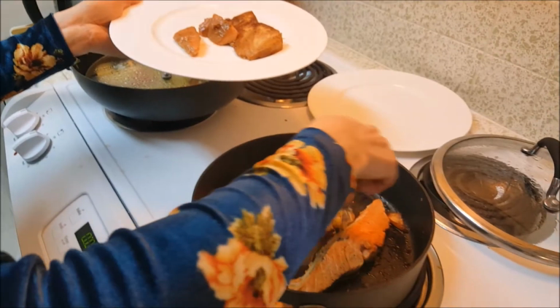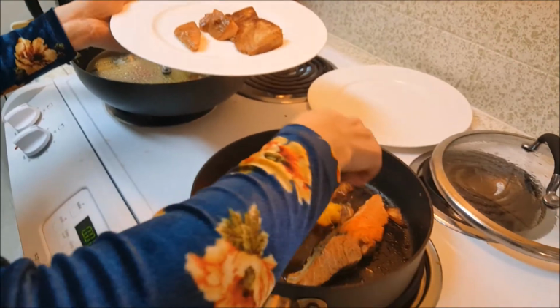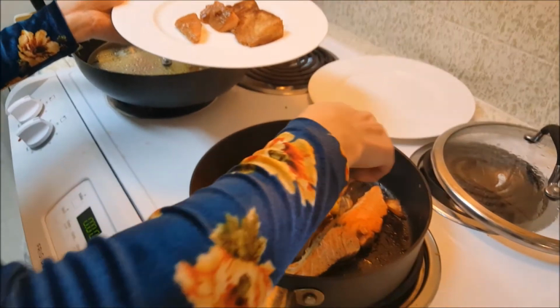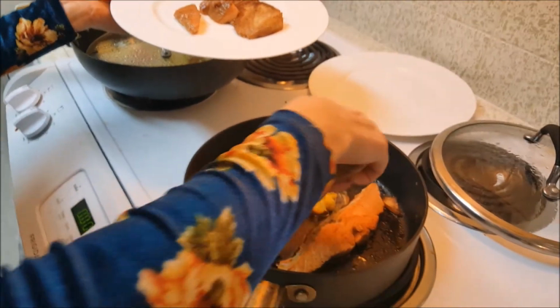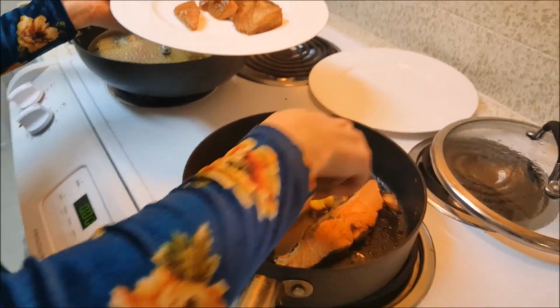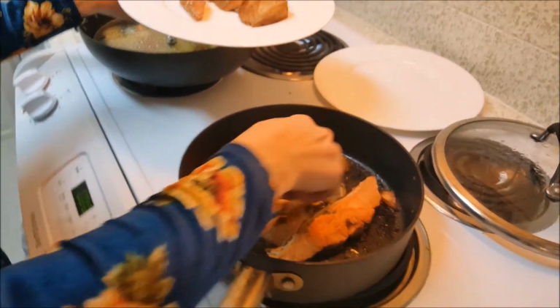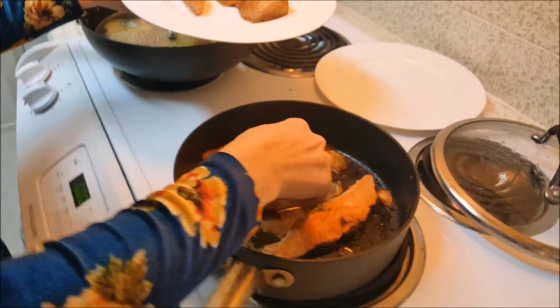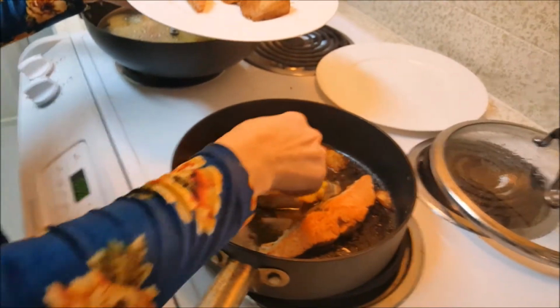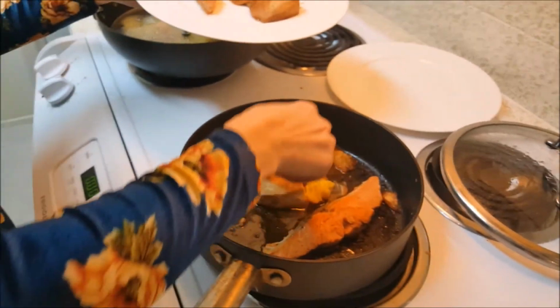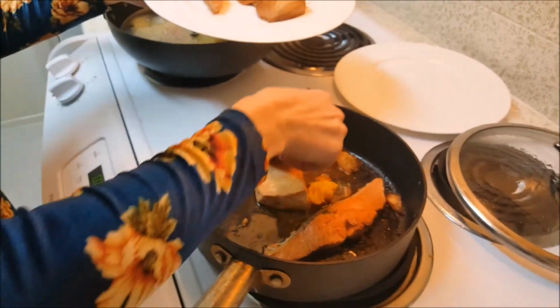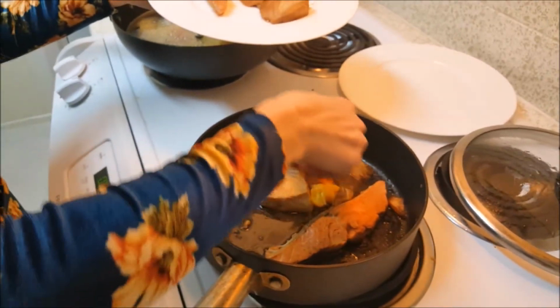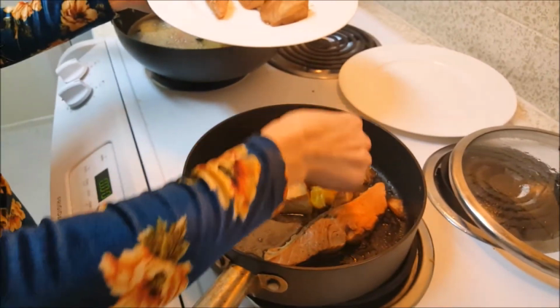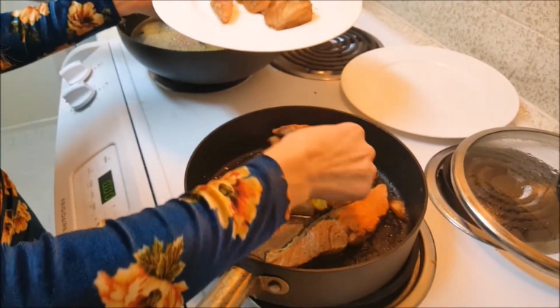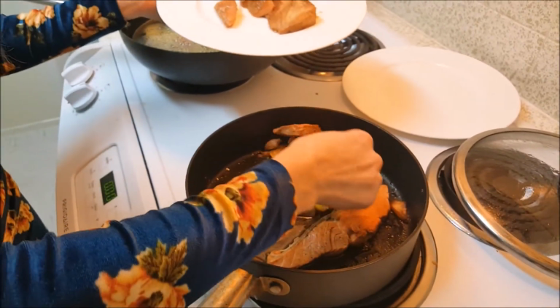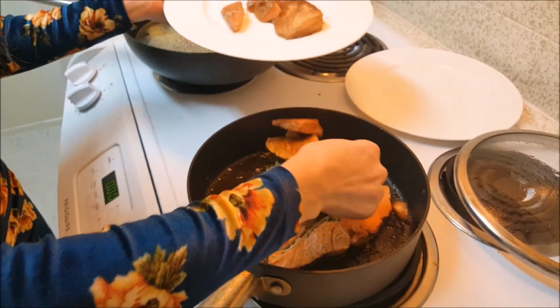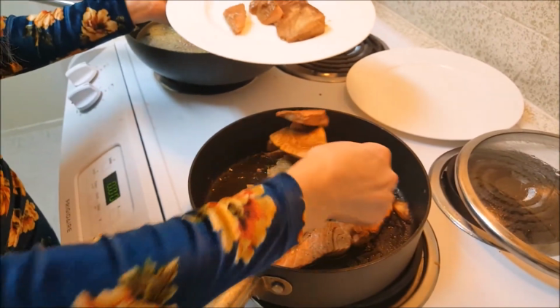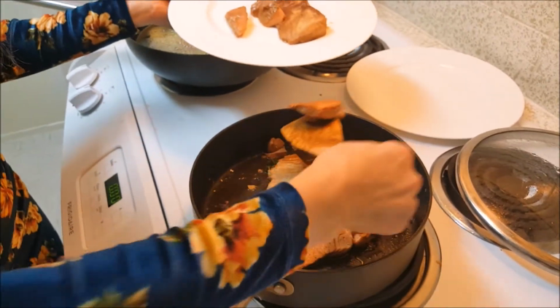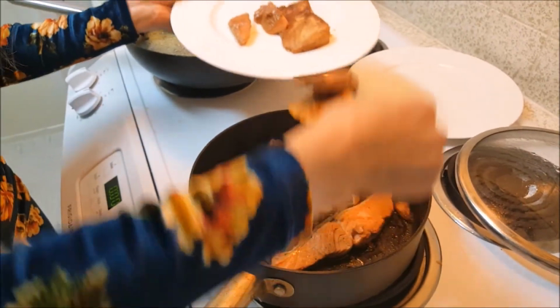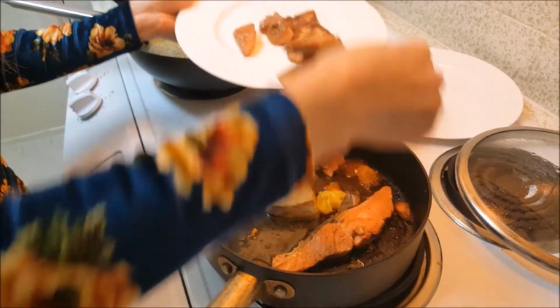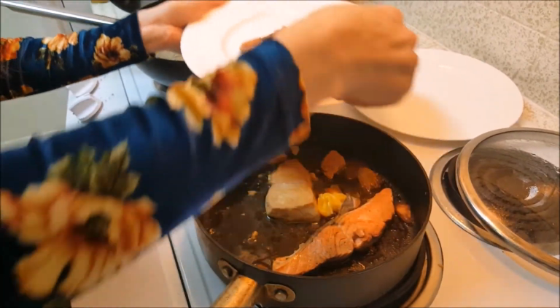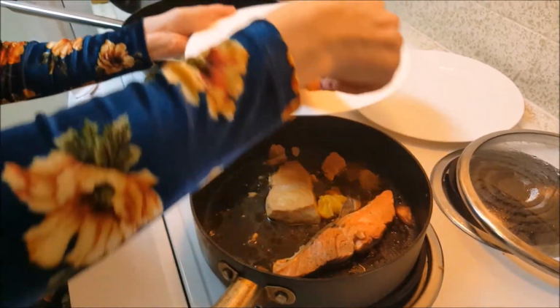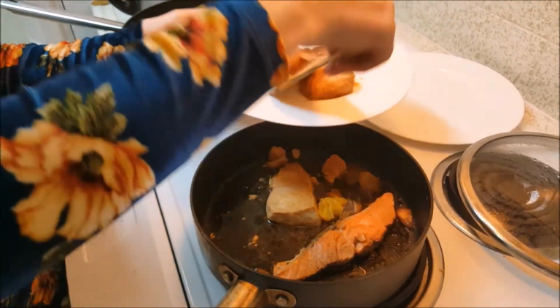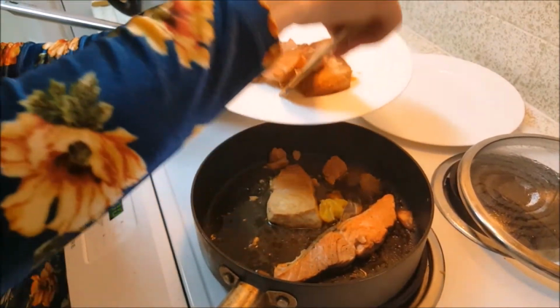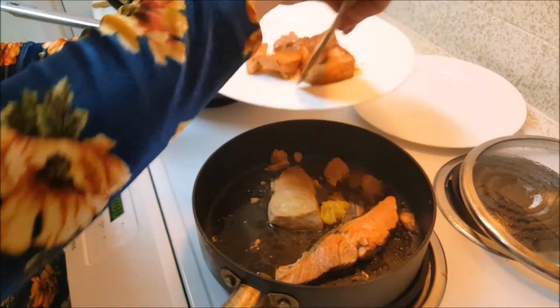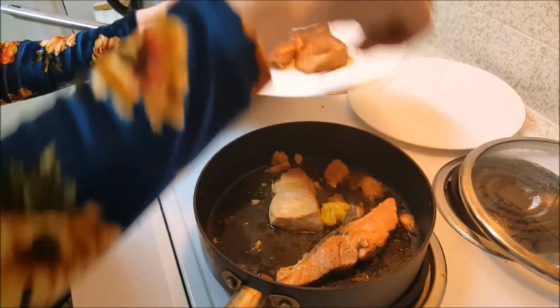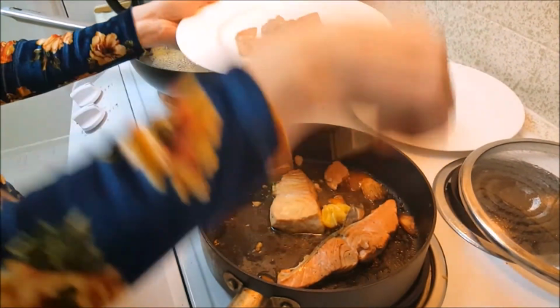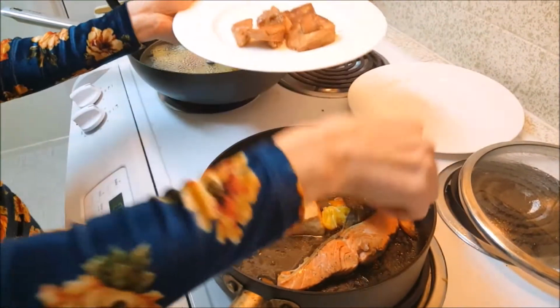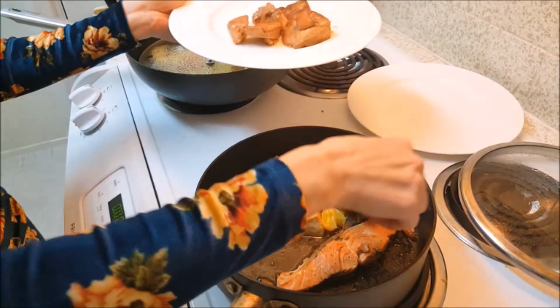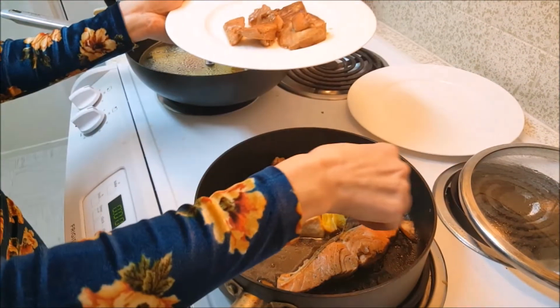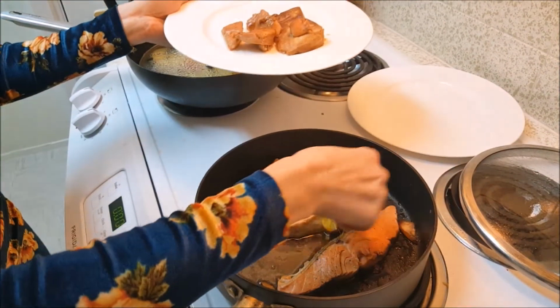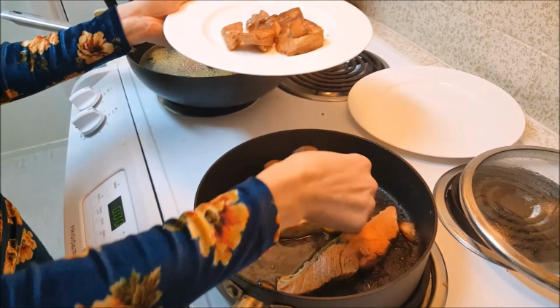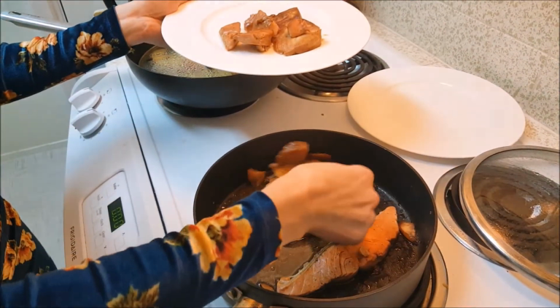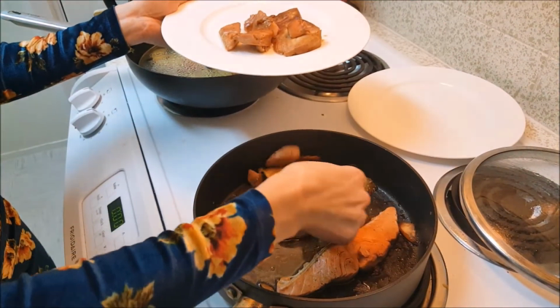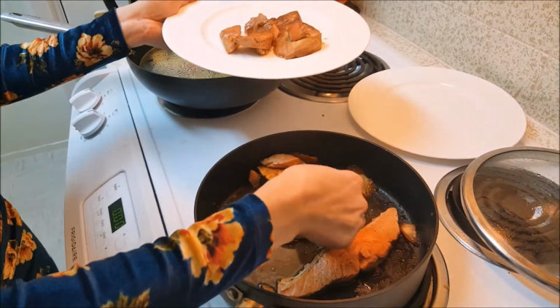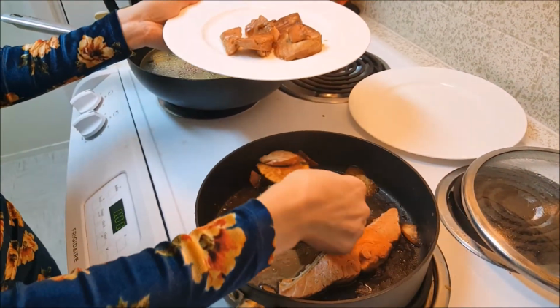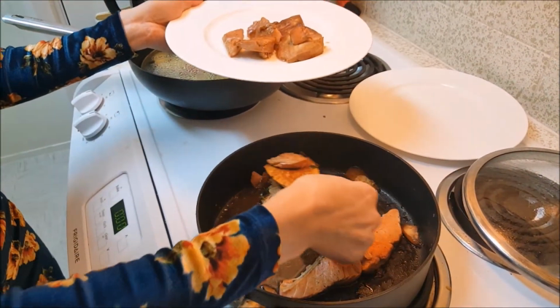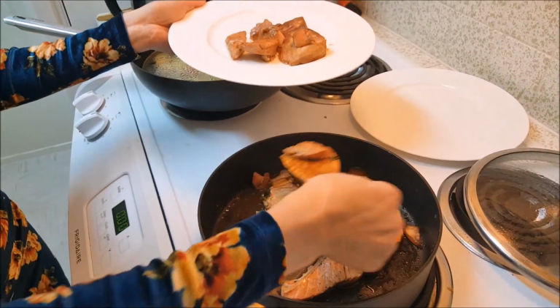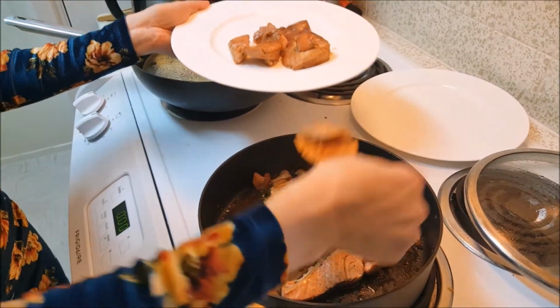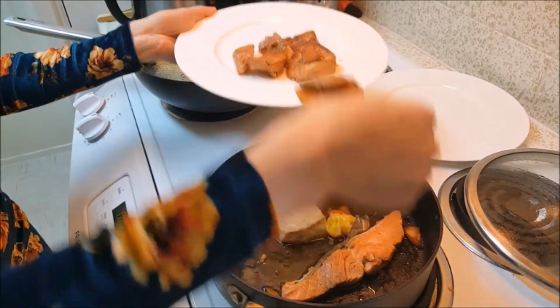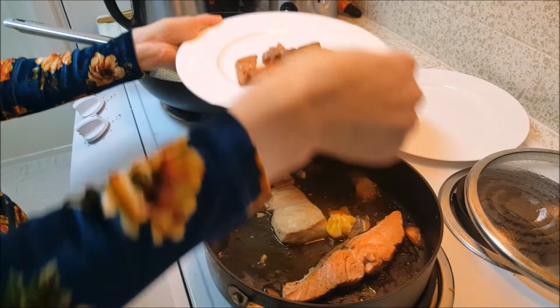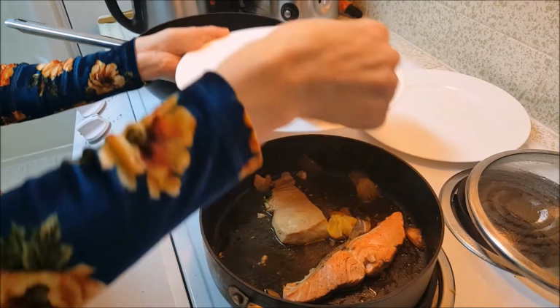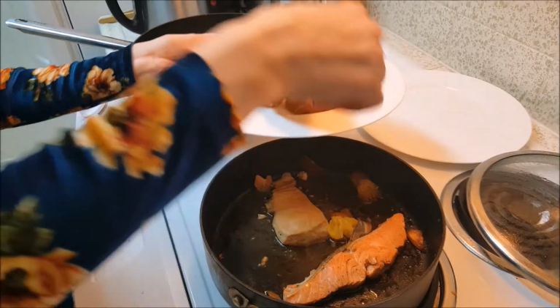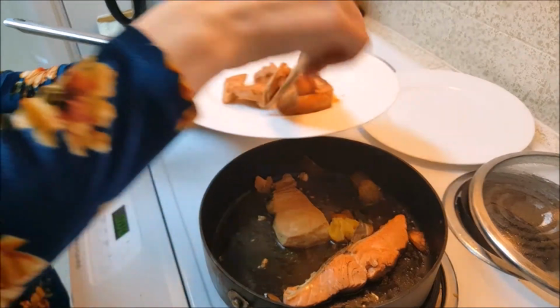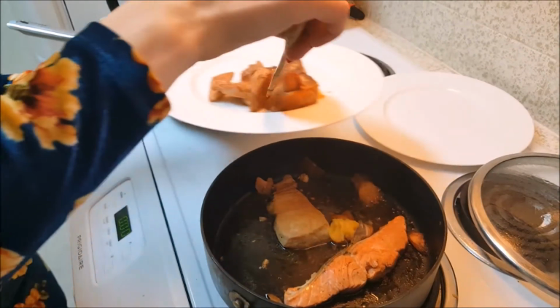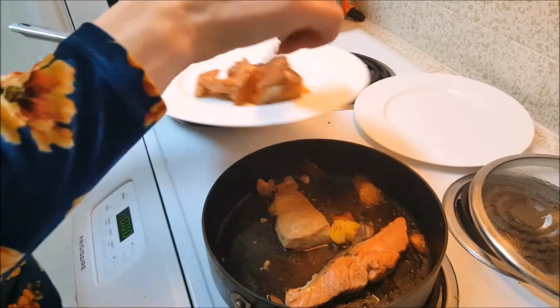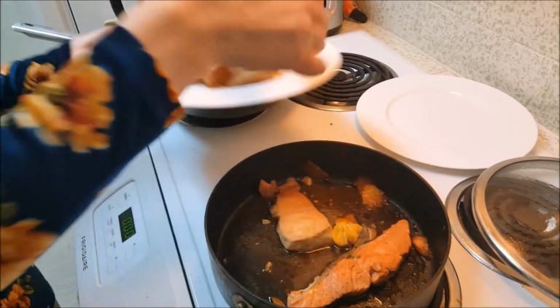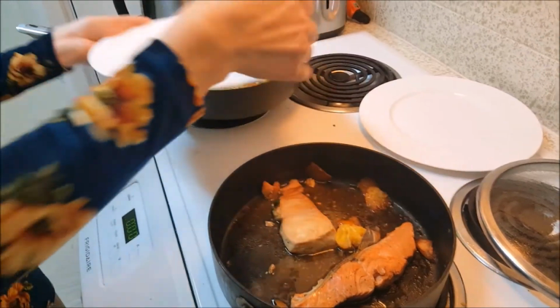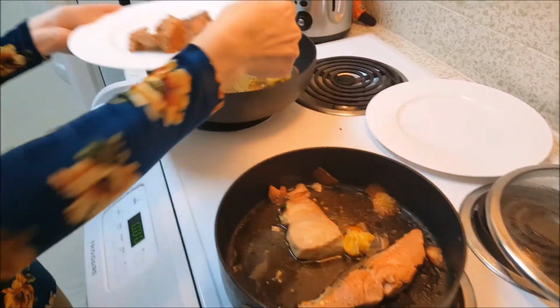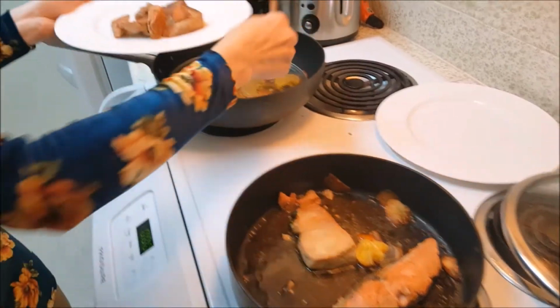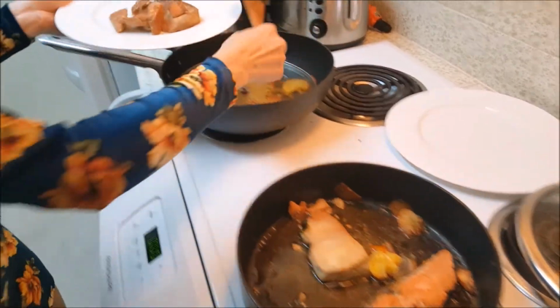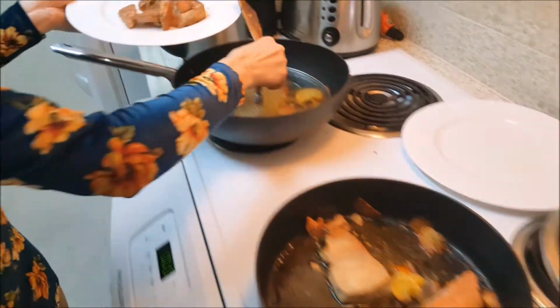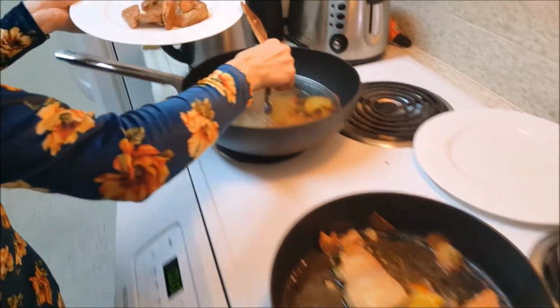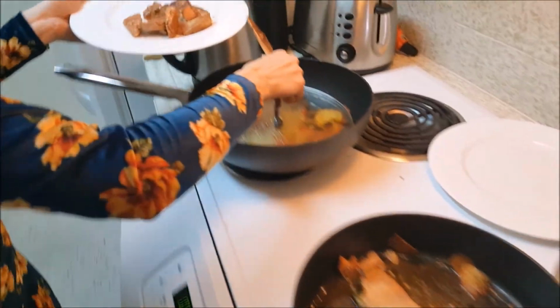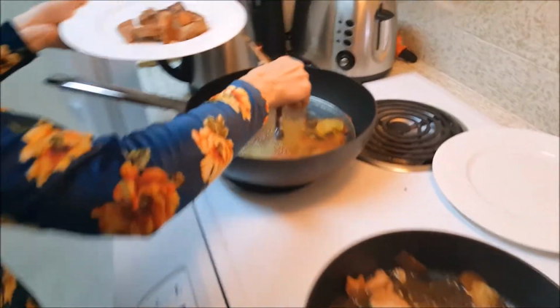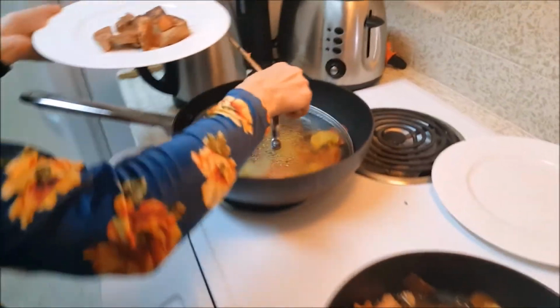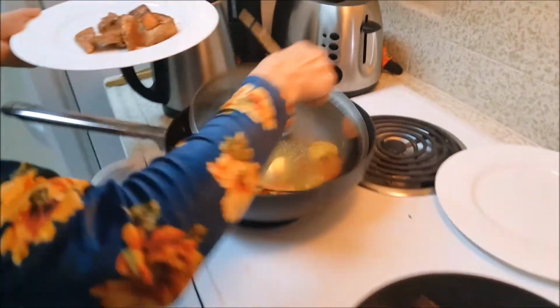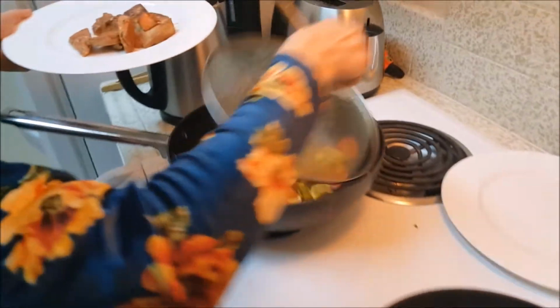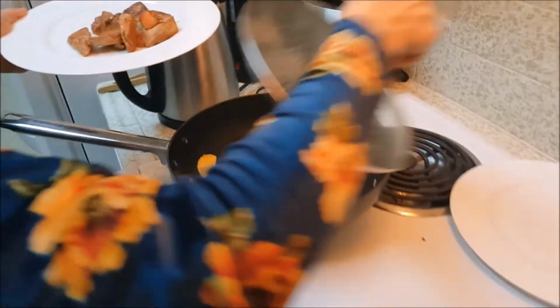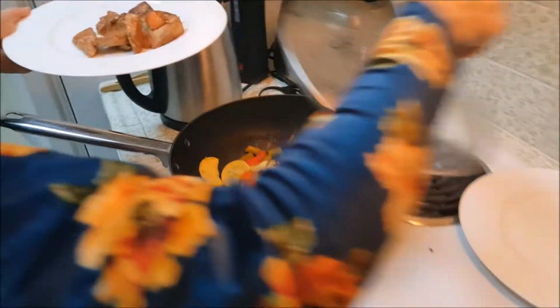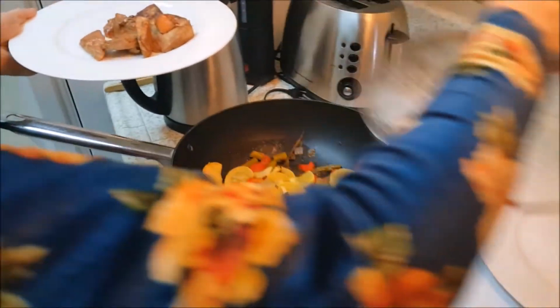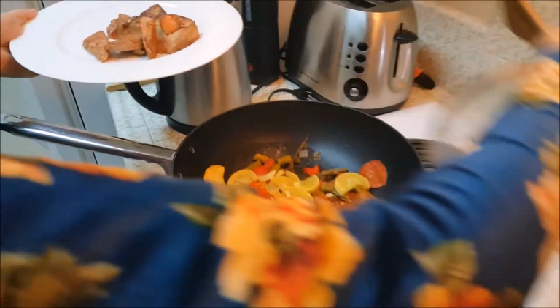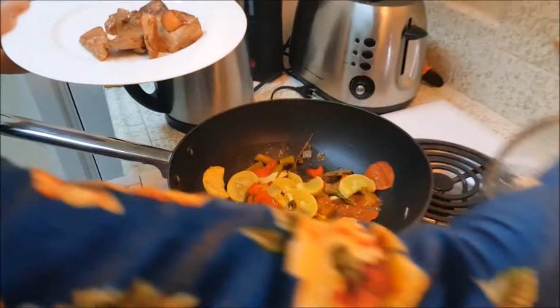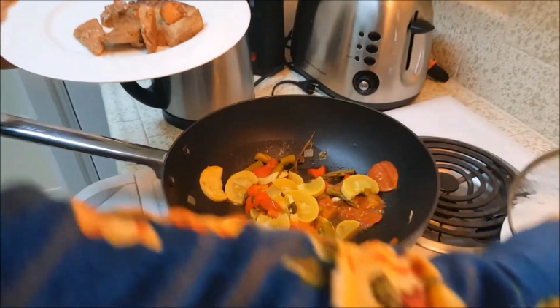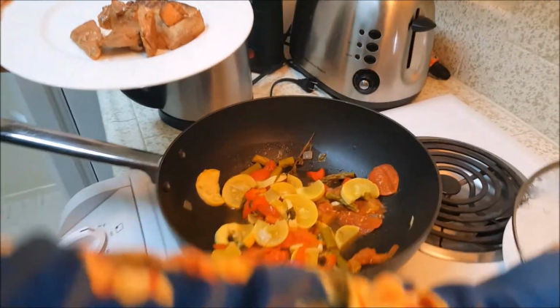Now it's ready — arrange the vegetables around the fish and enjoy this delicious and healthy meal.